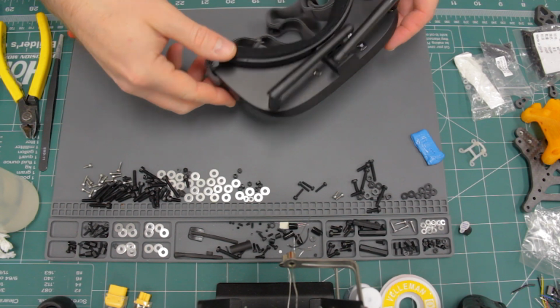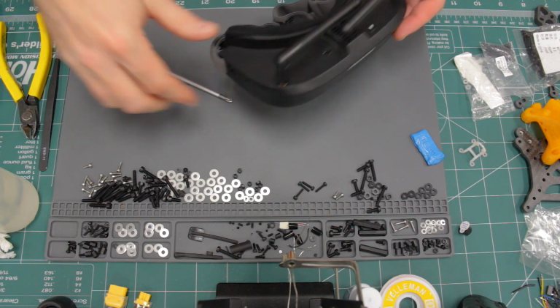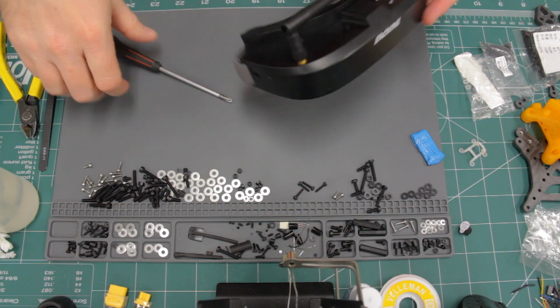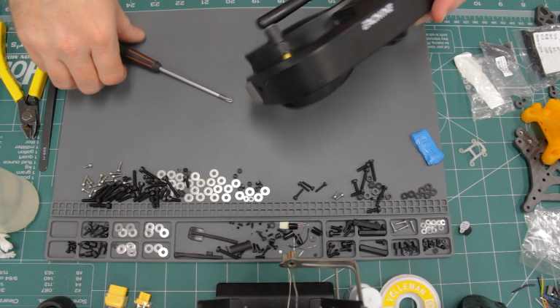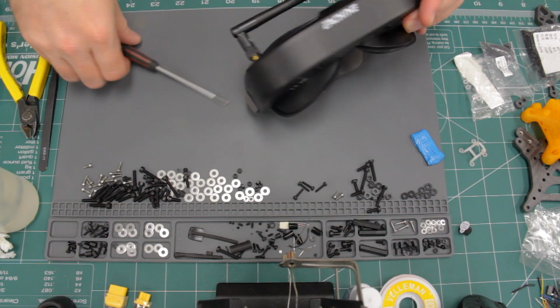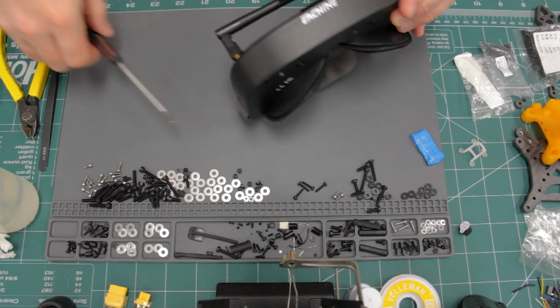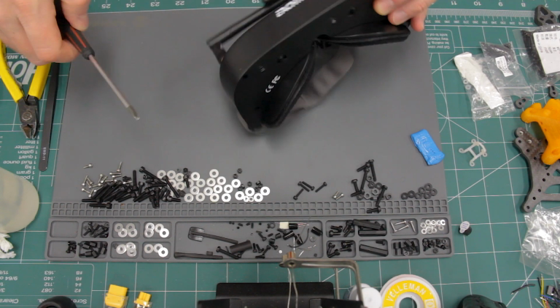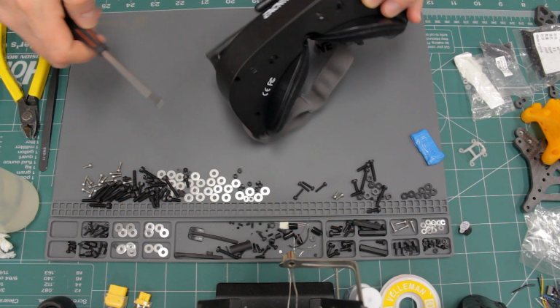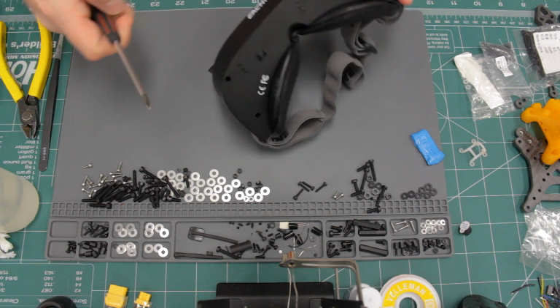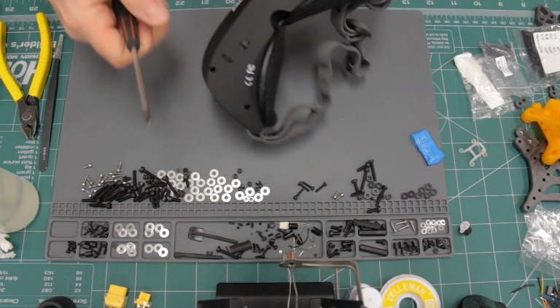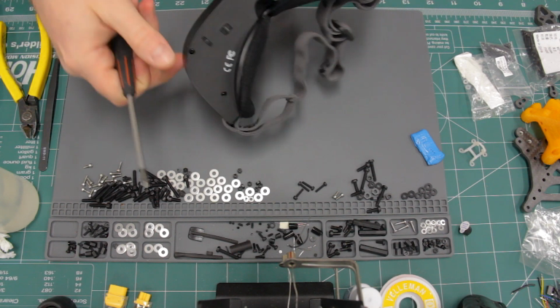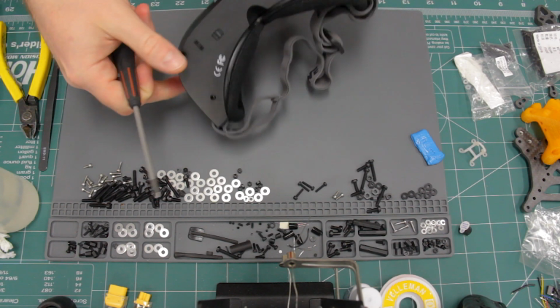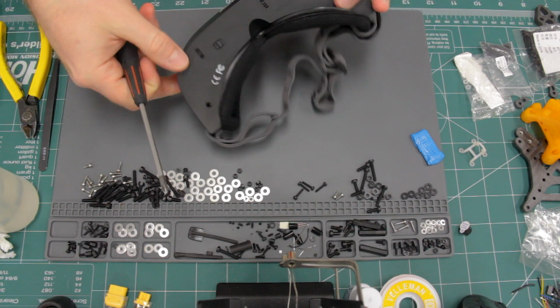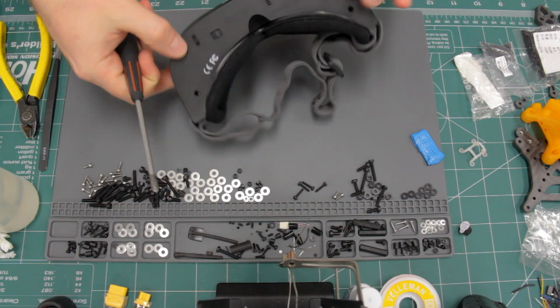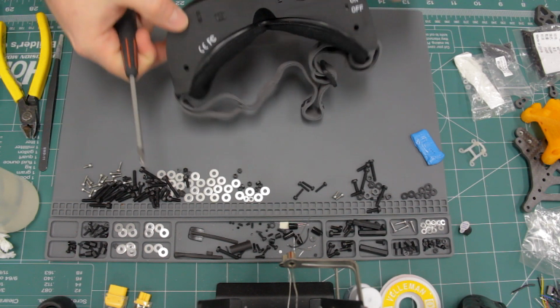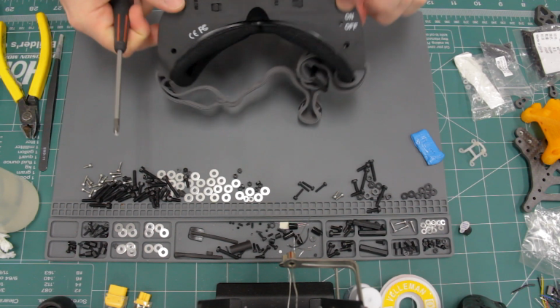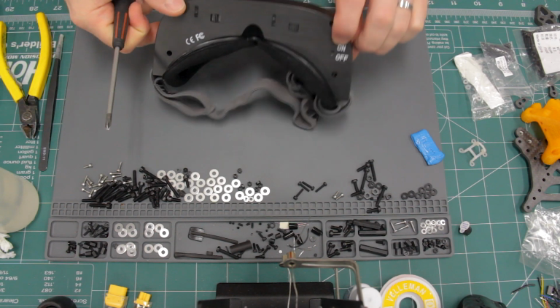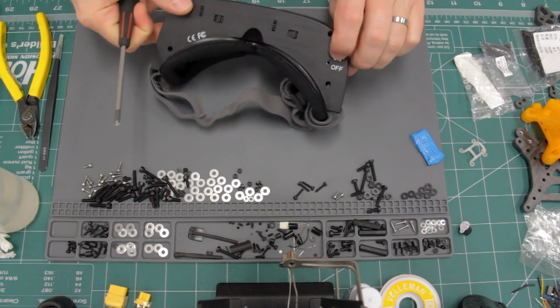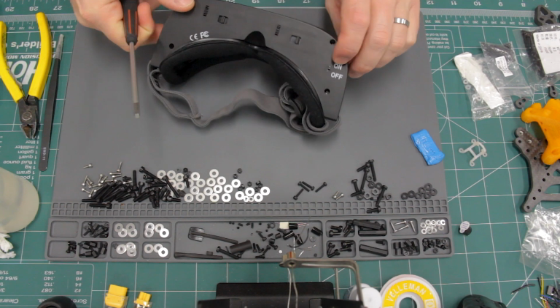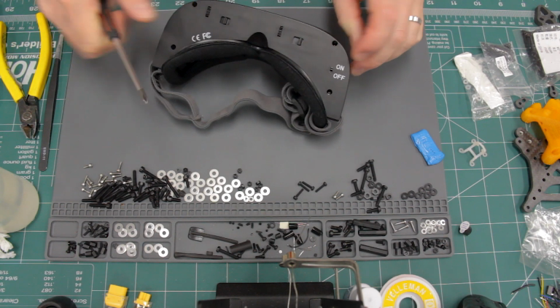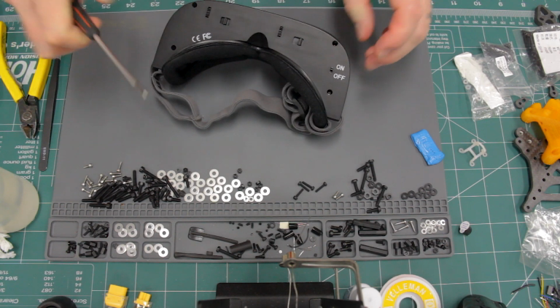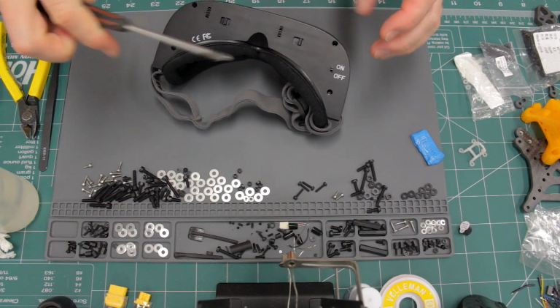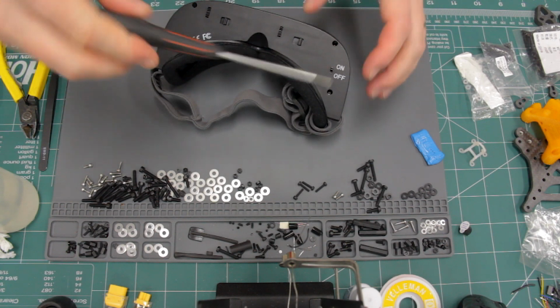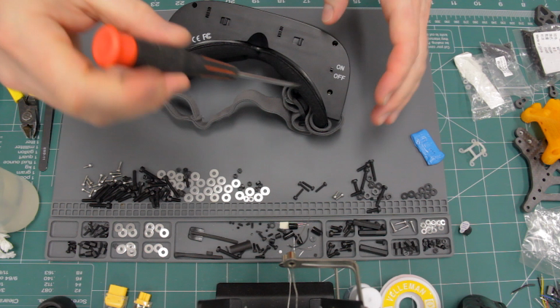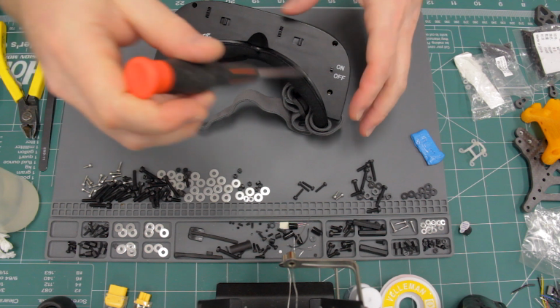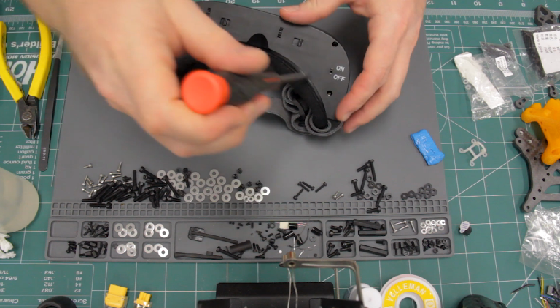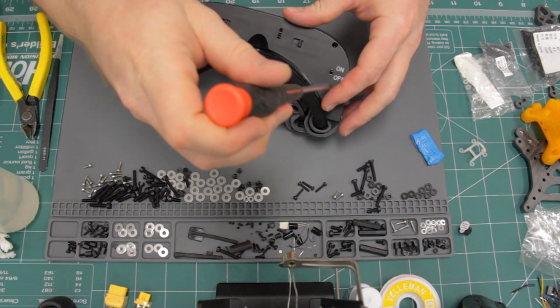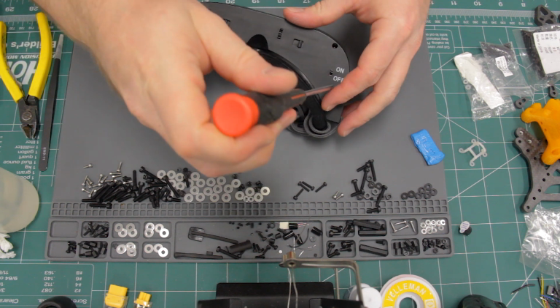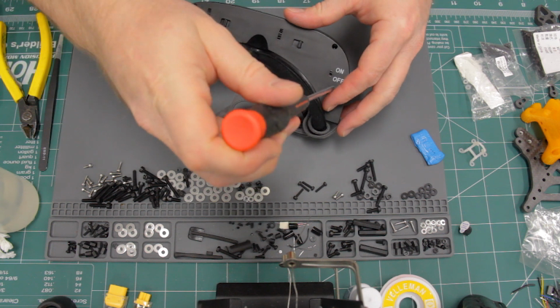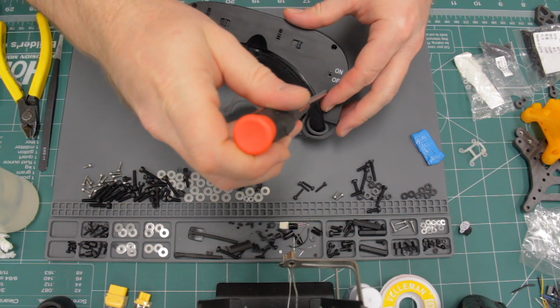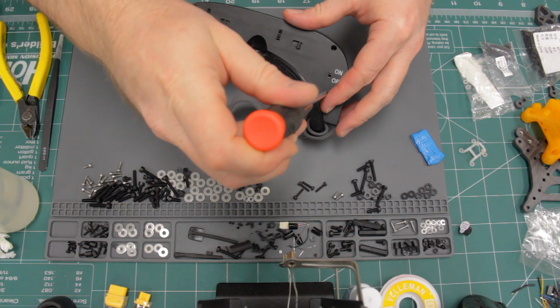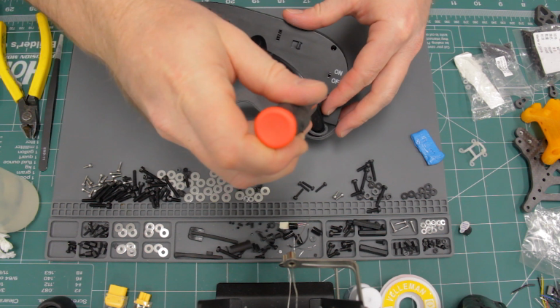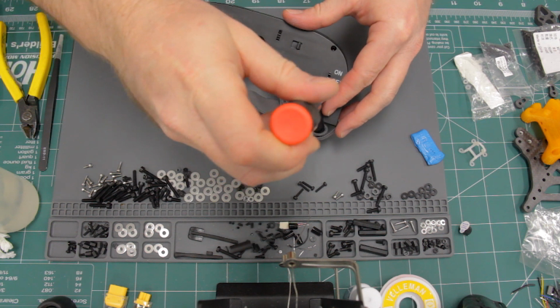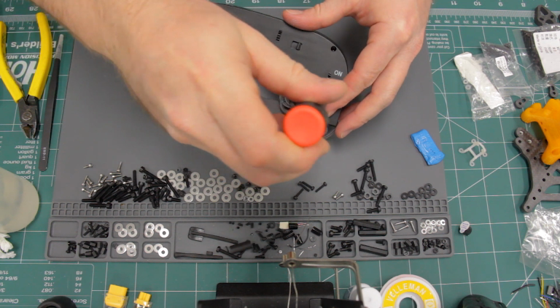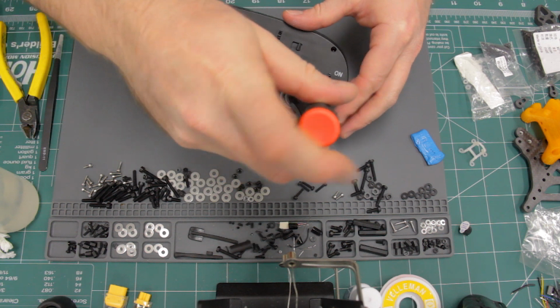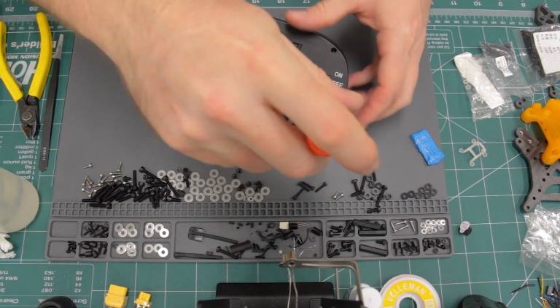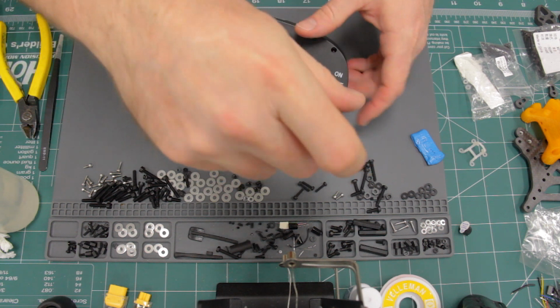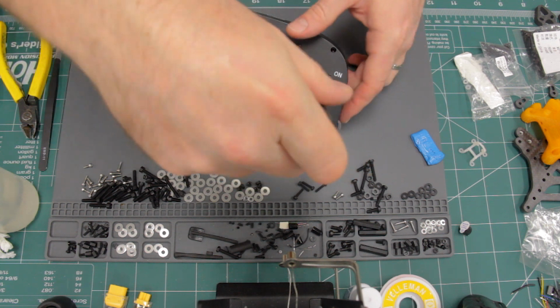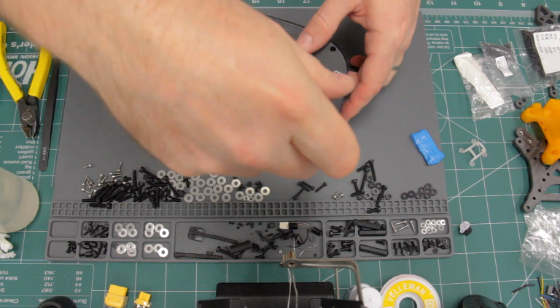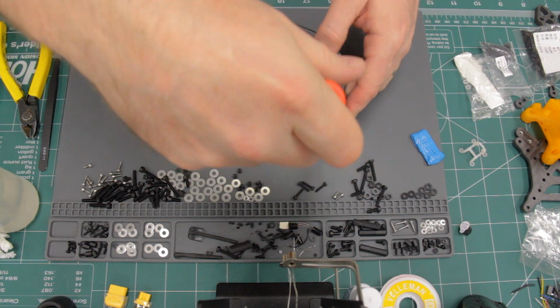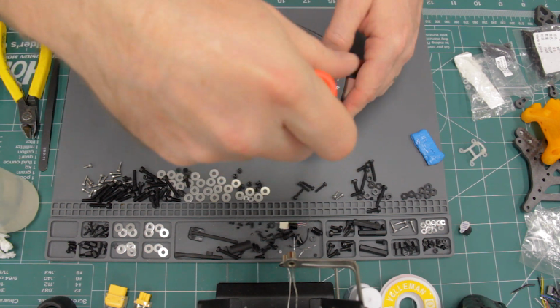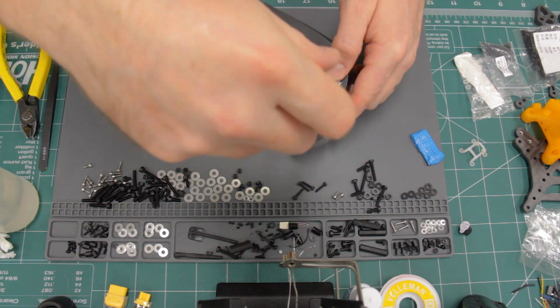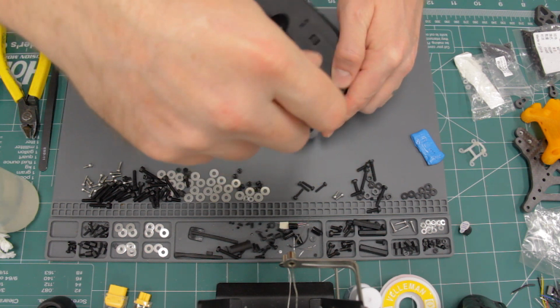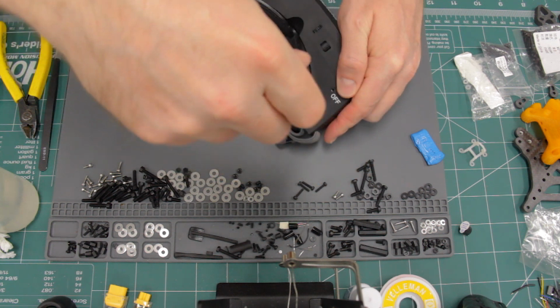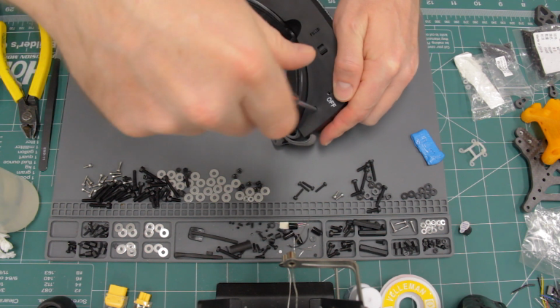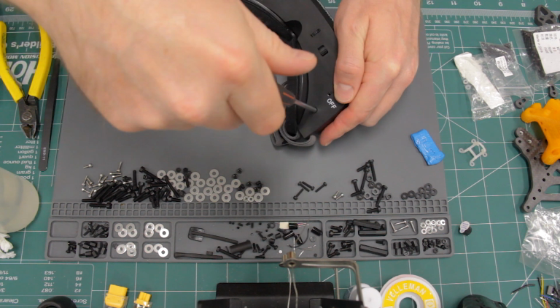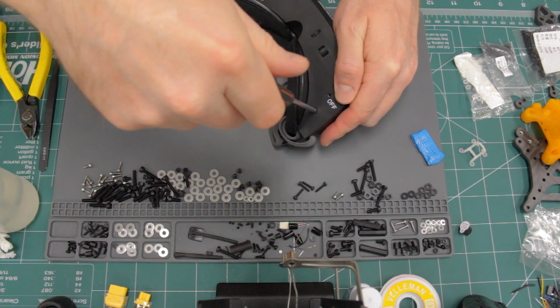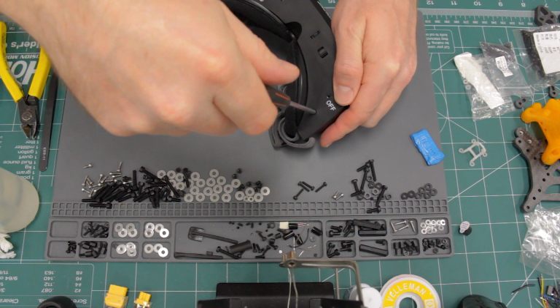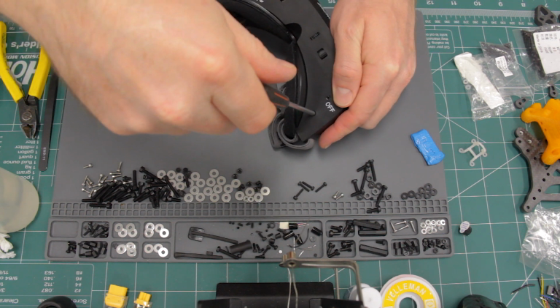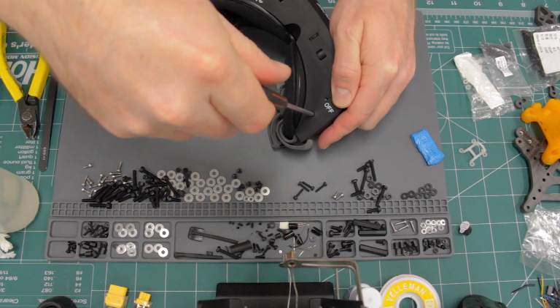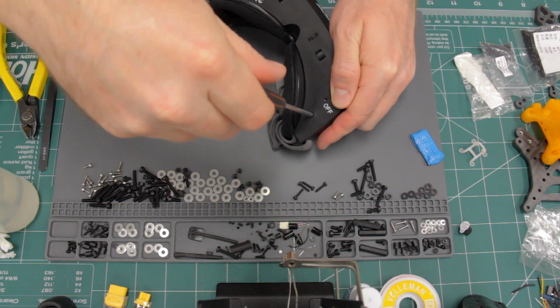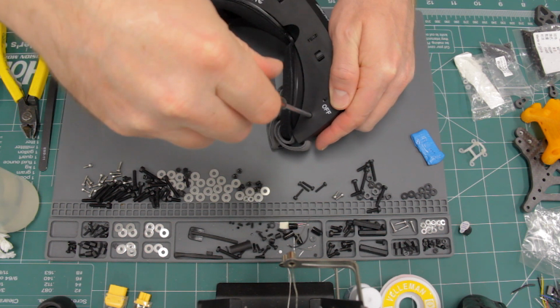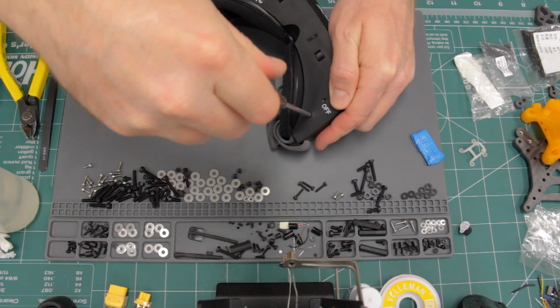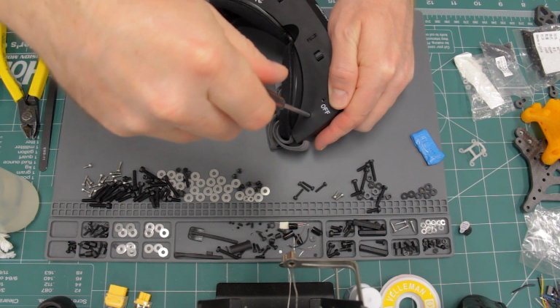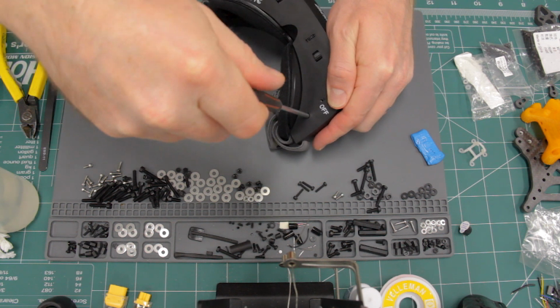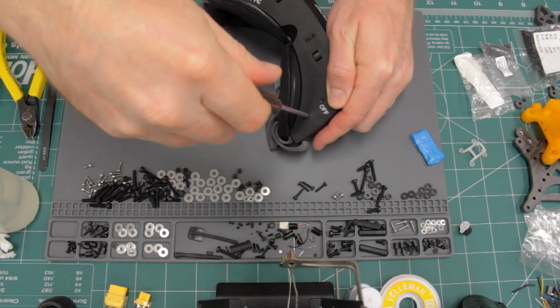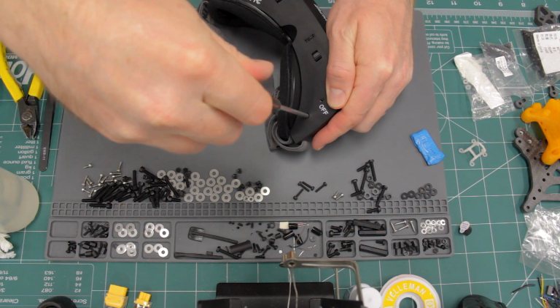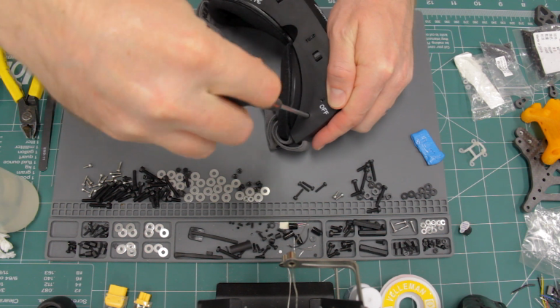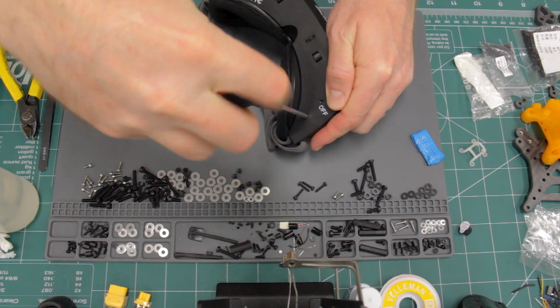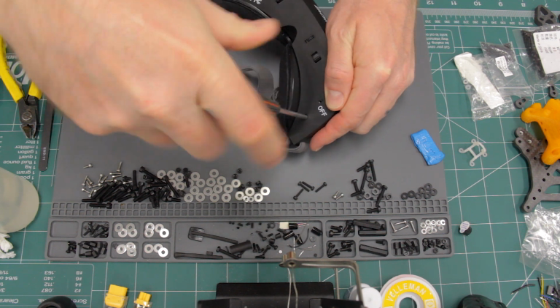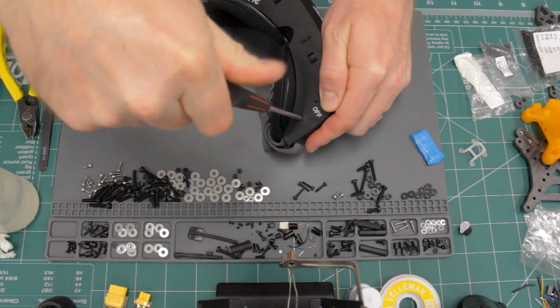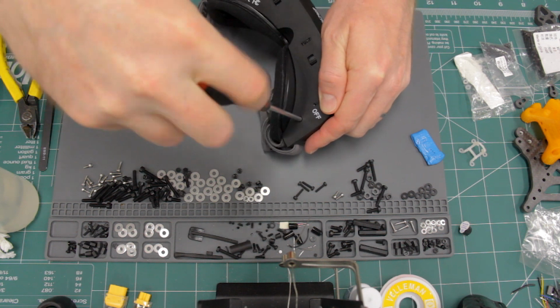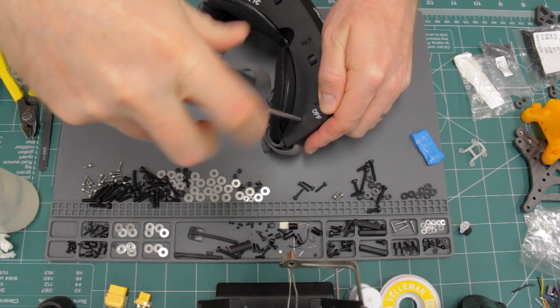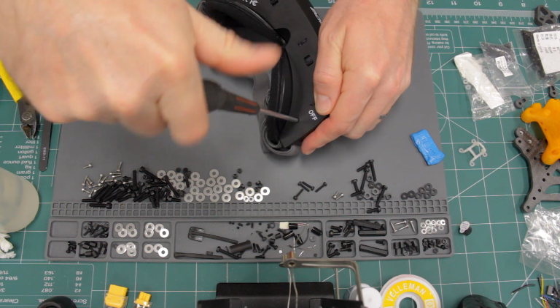I originally learned how to do this in an article by Fish Pepper. I'll put a link in the description to that article because he goes into some good detail about it.